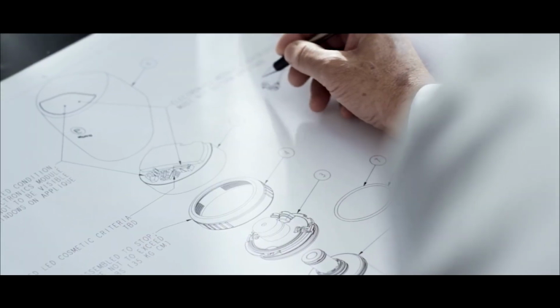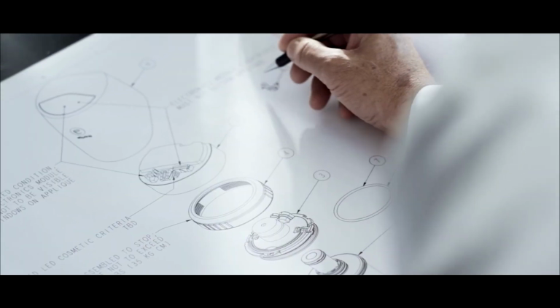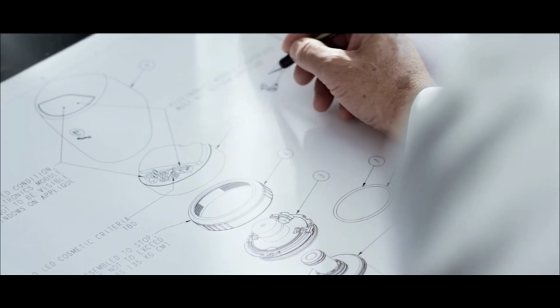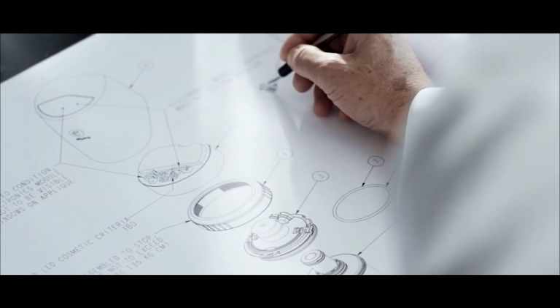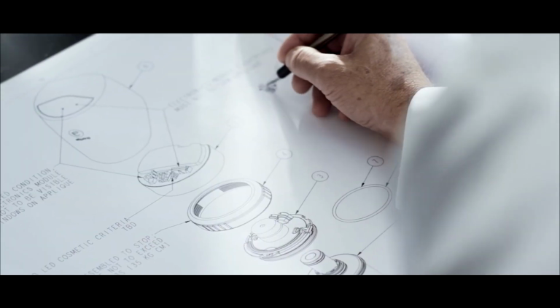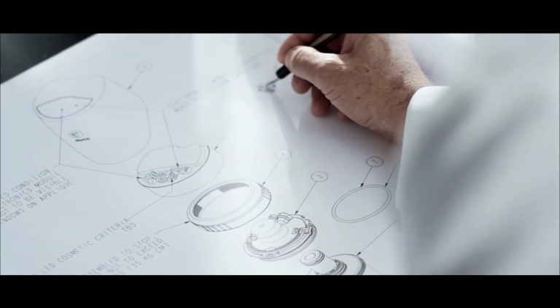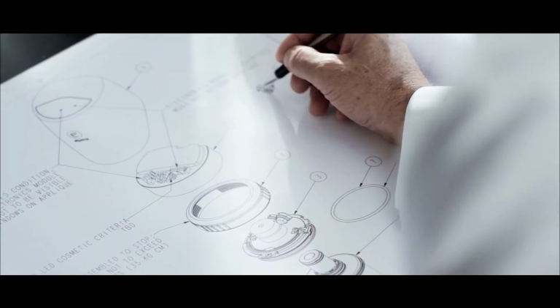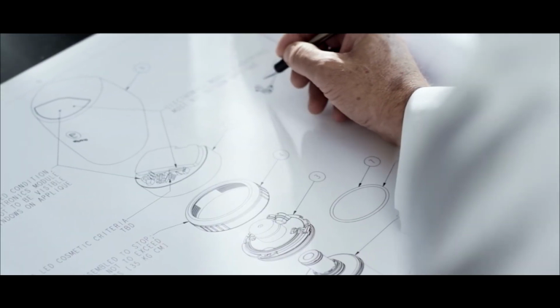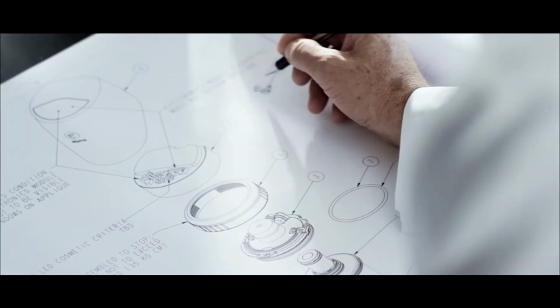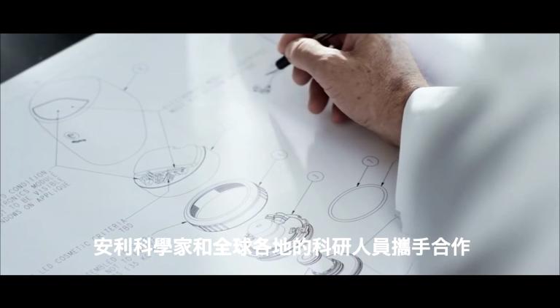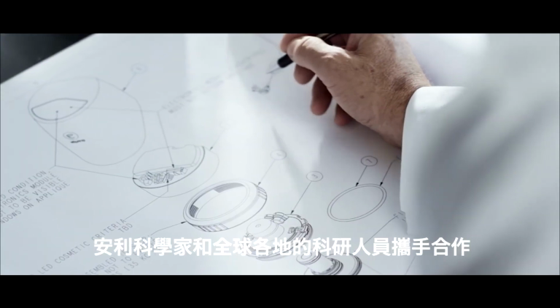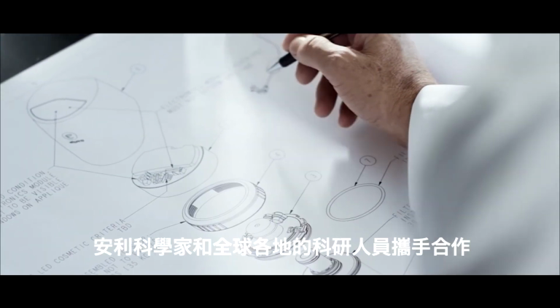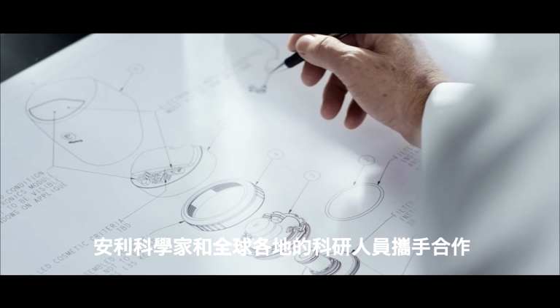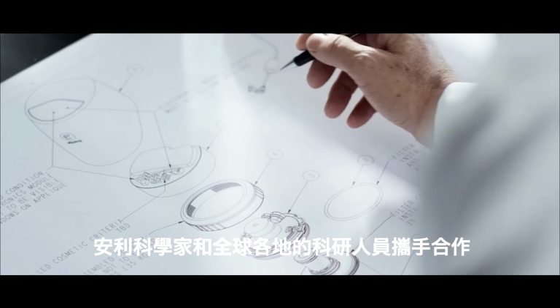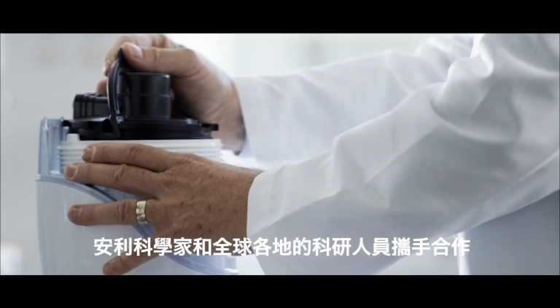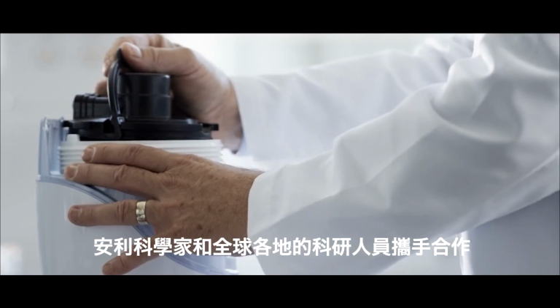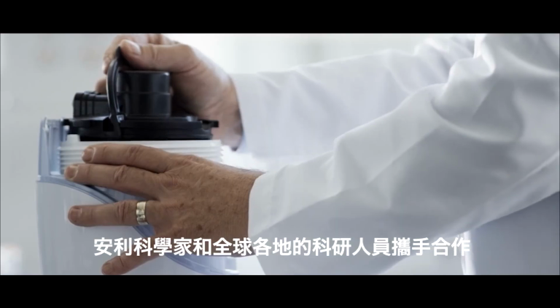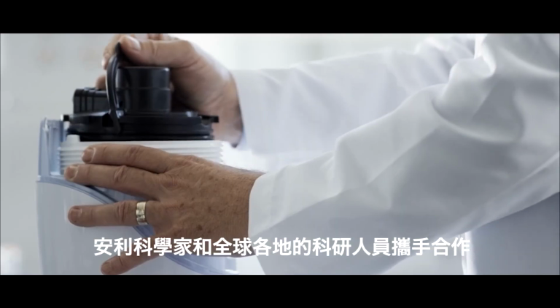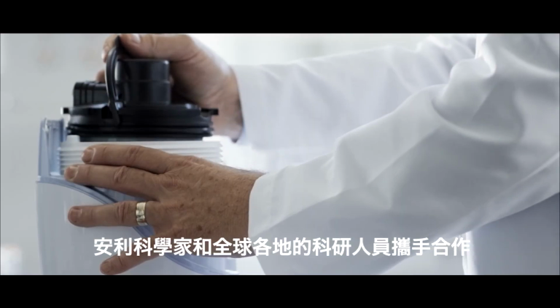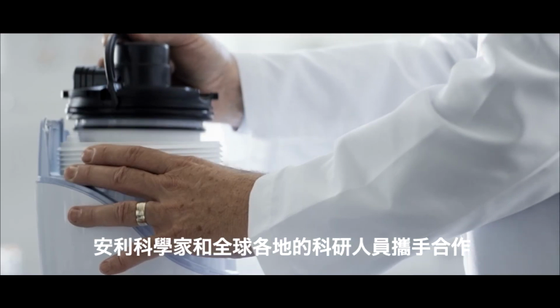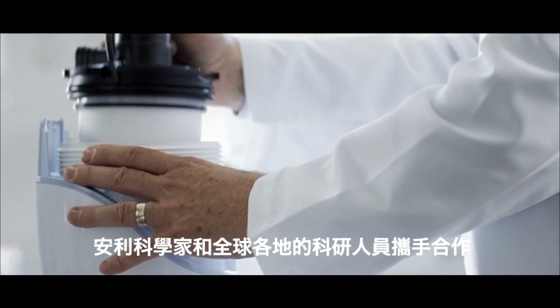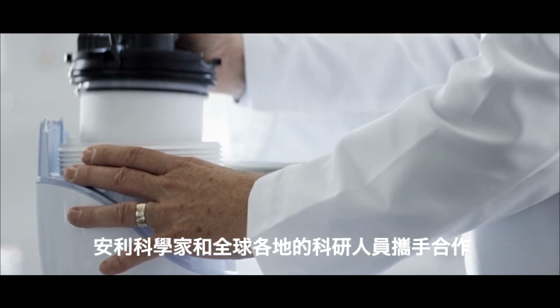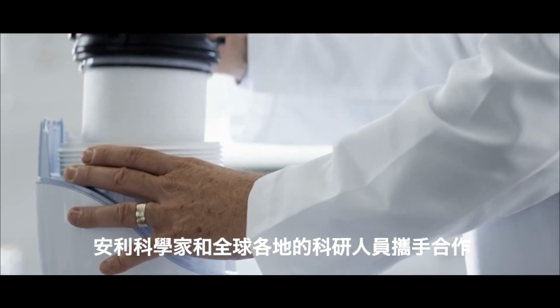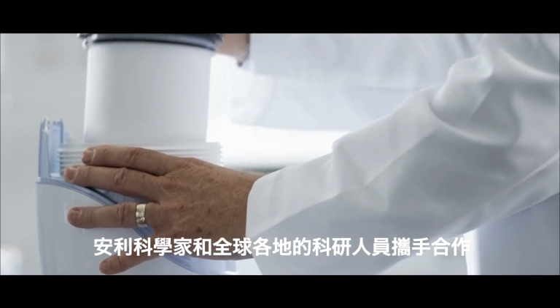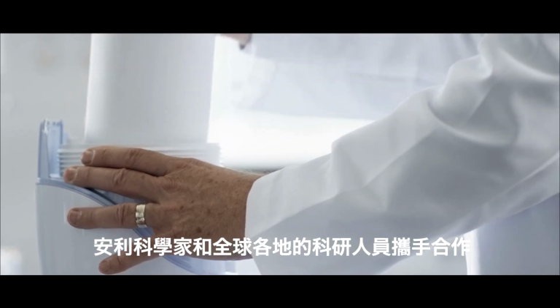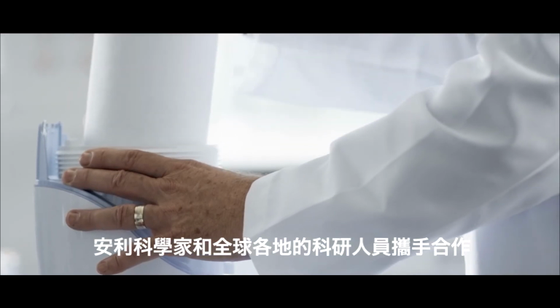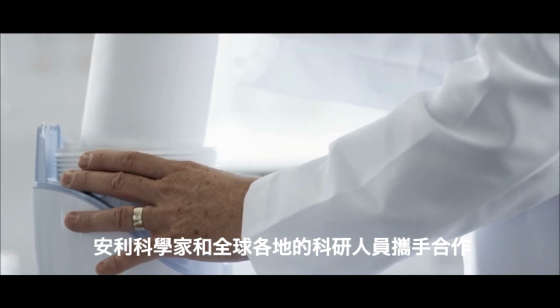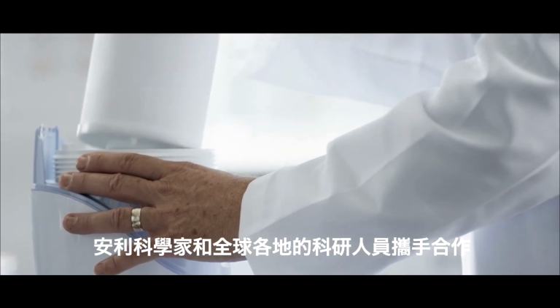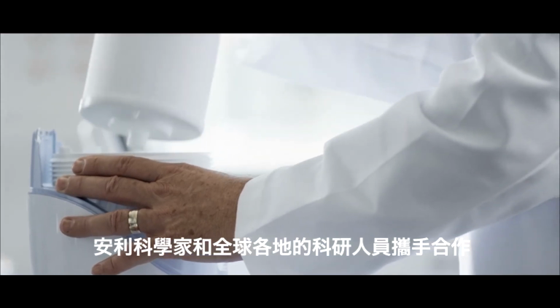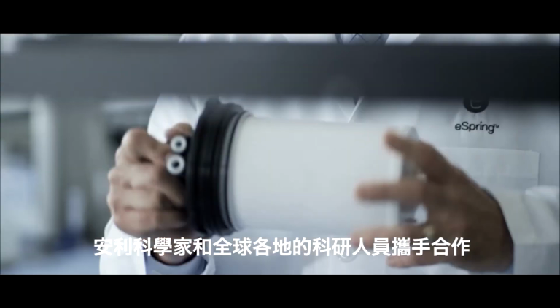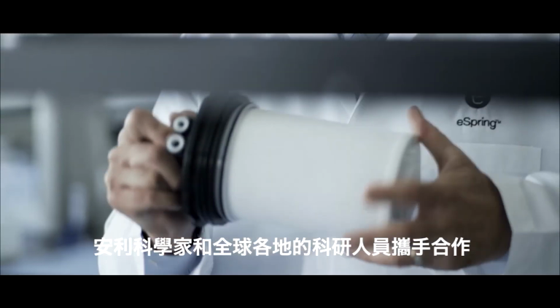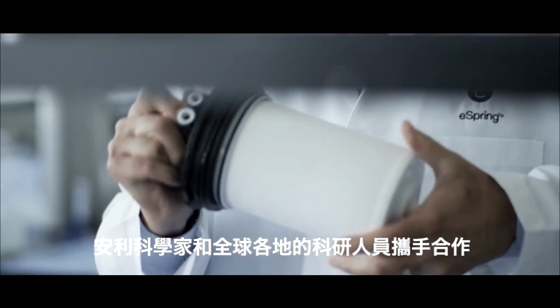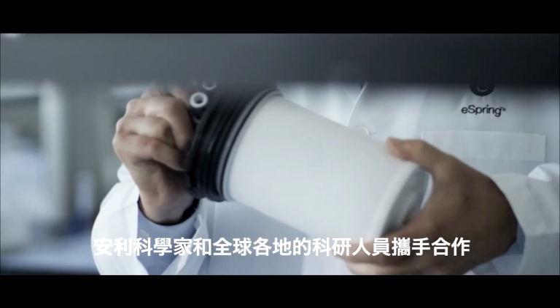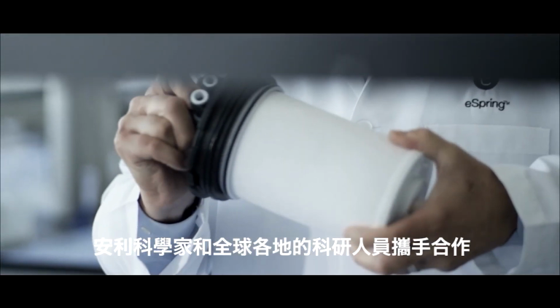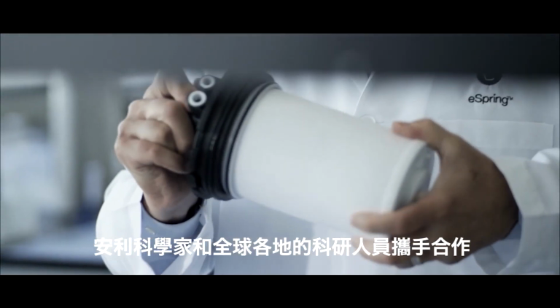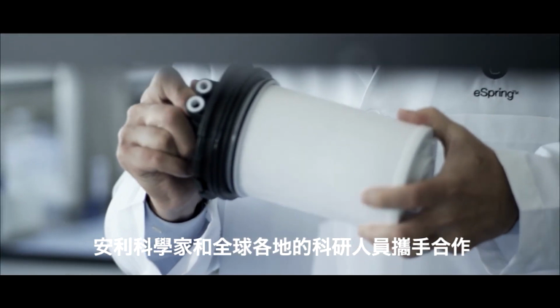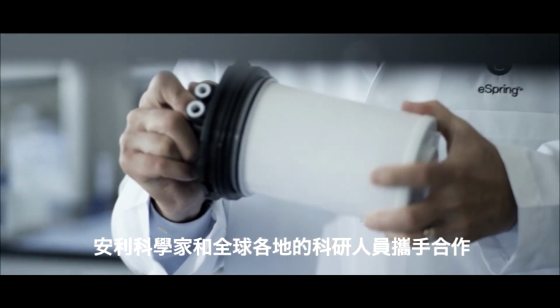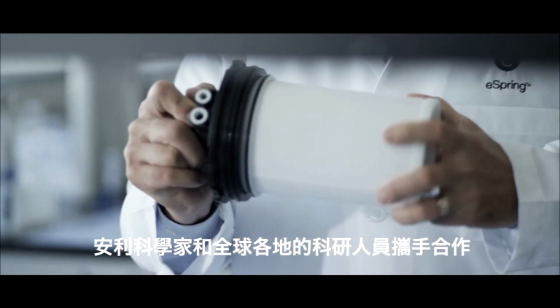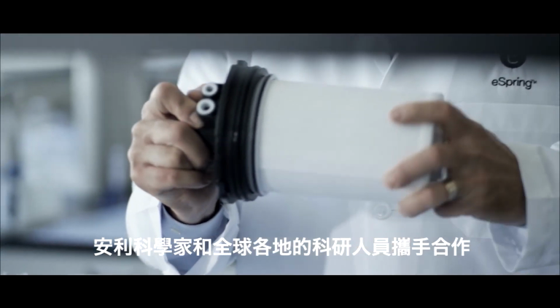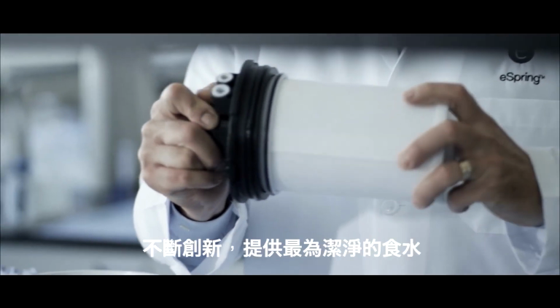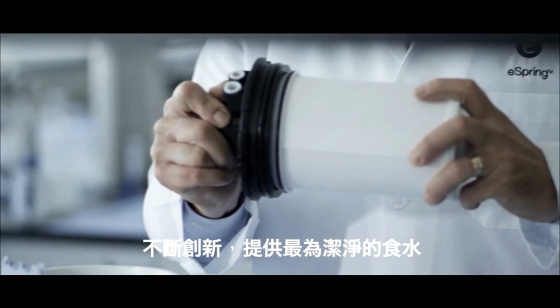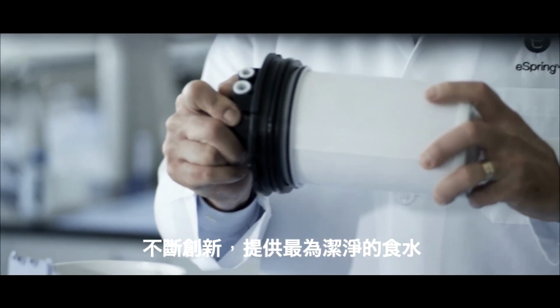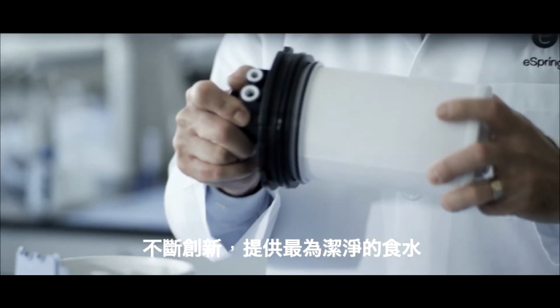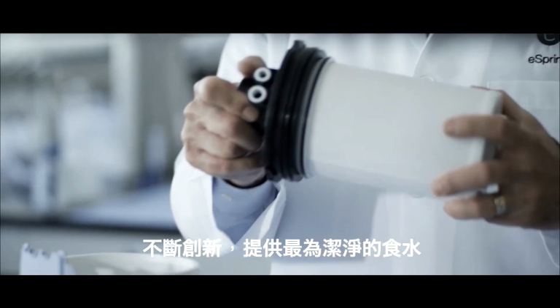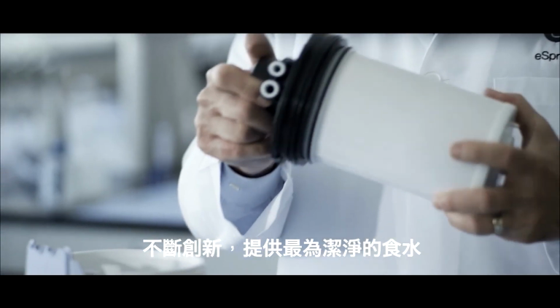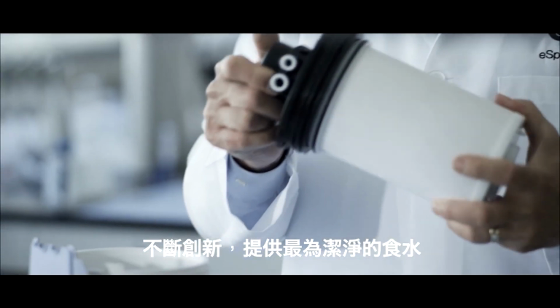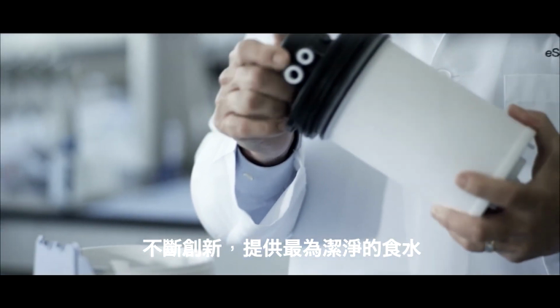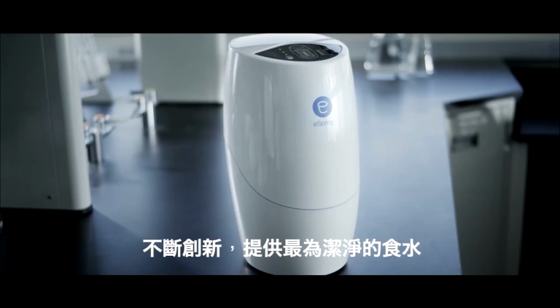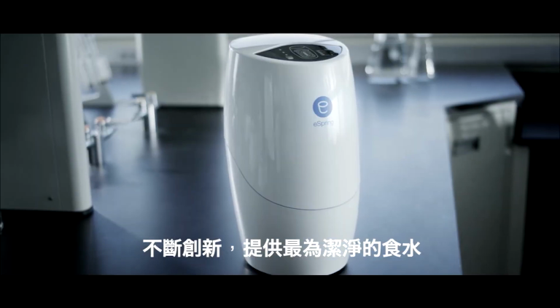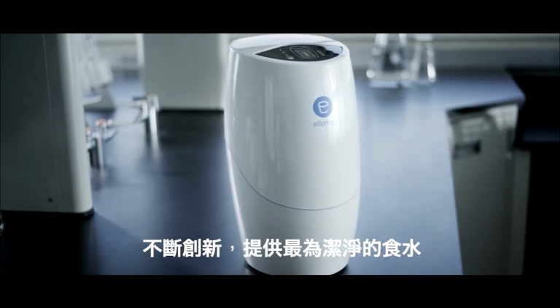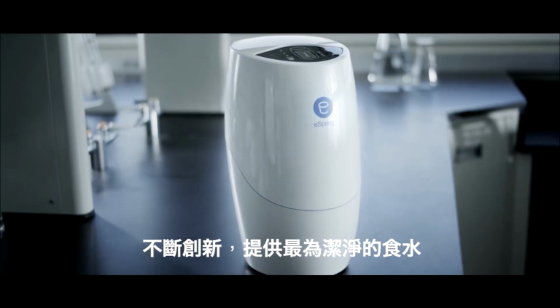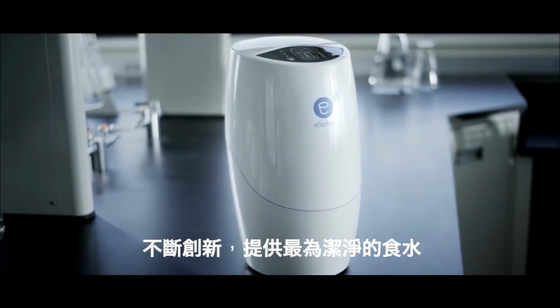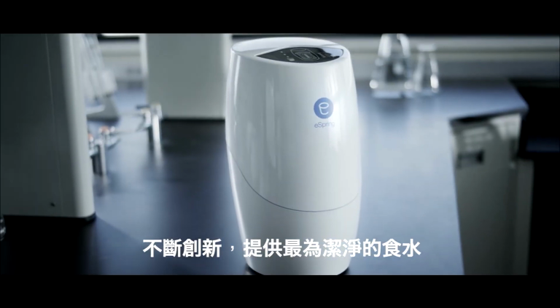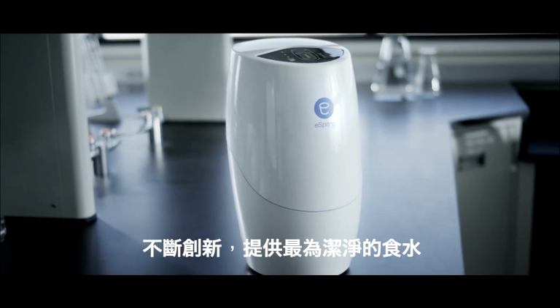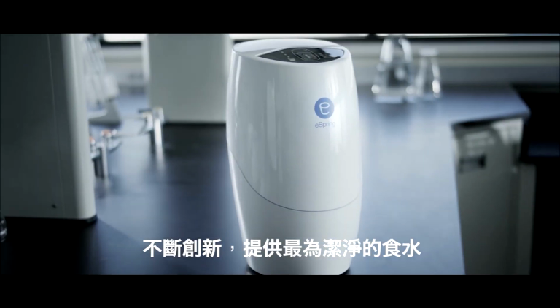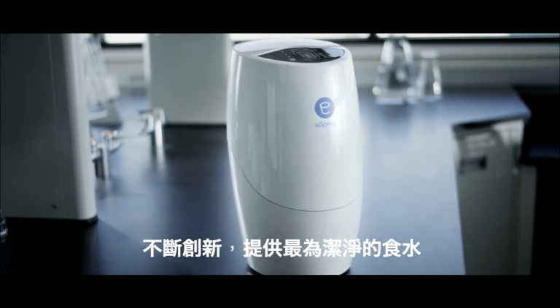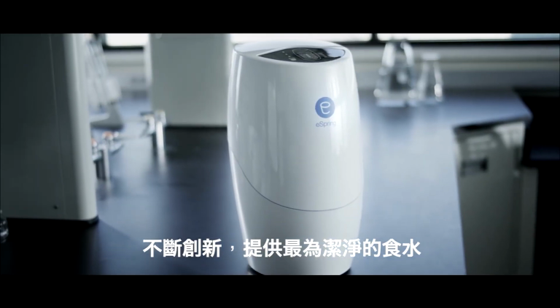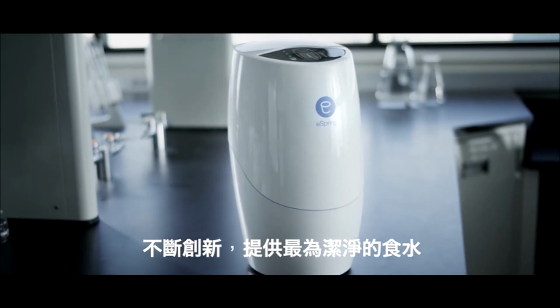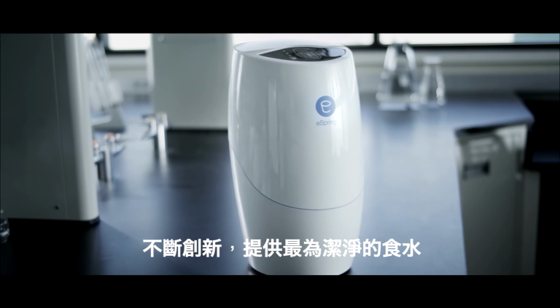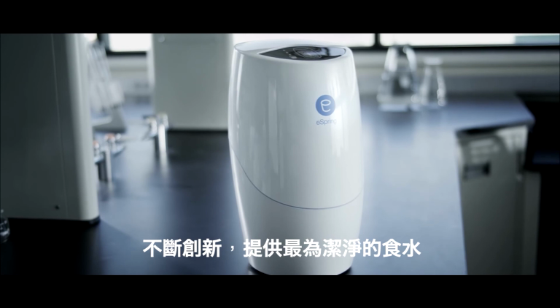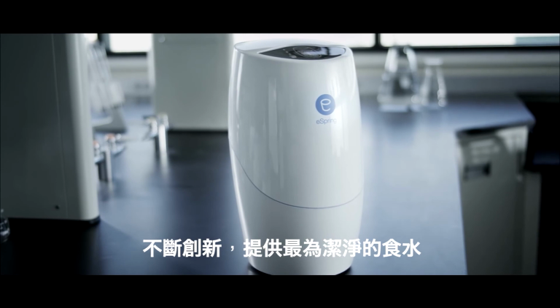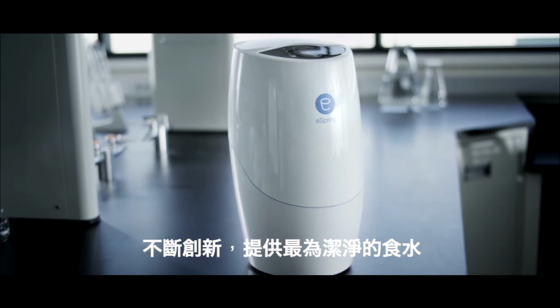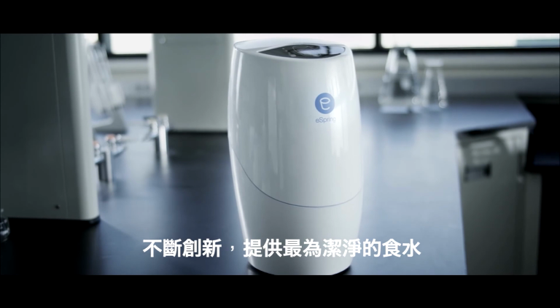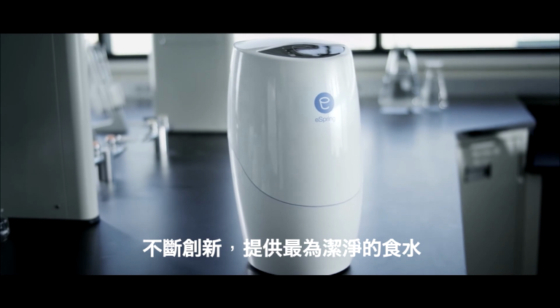Amway scientists along with others around the globe are constantly innovating in order to provide the cleanest water possible.